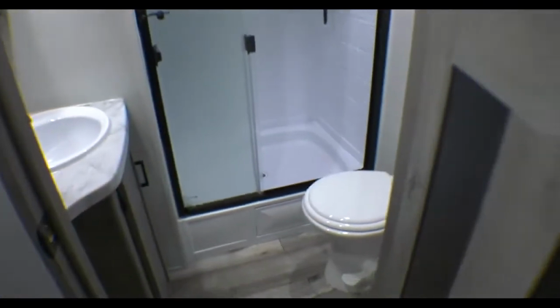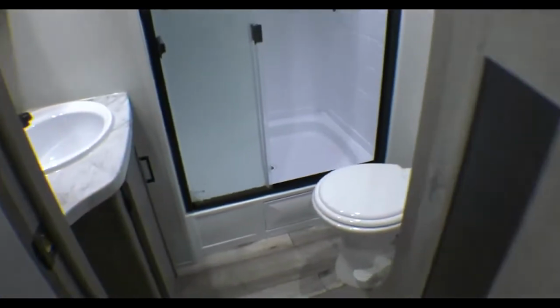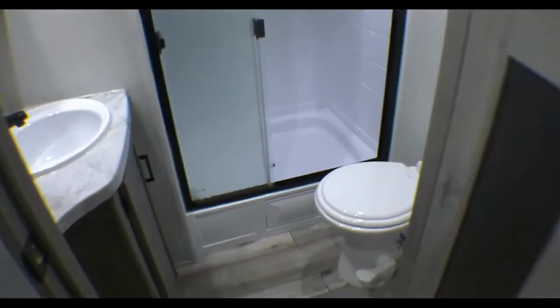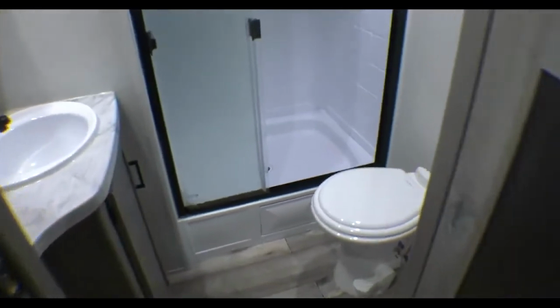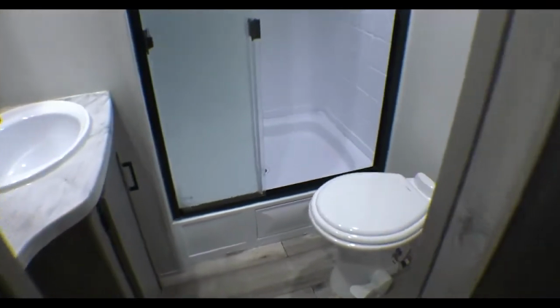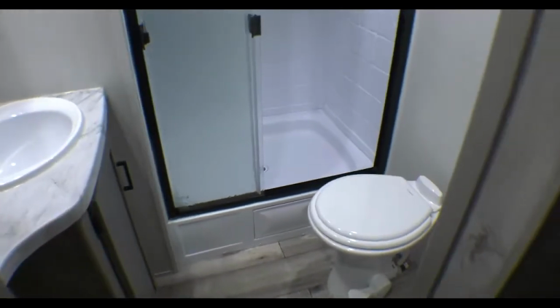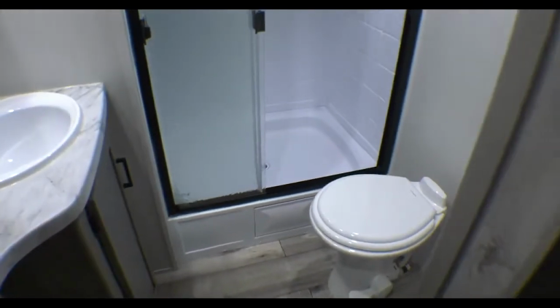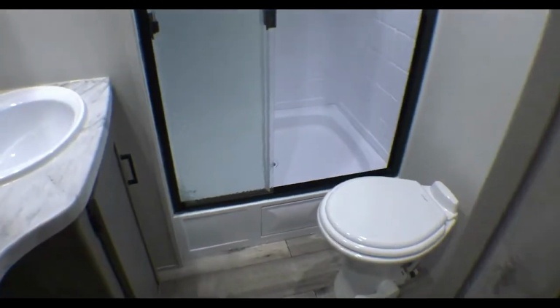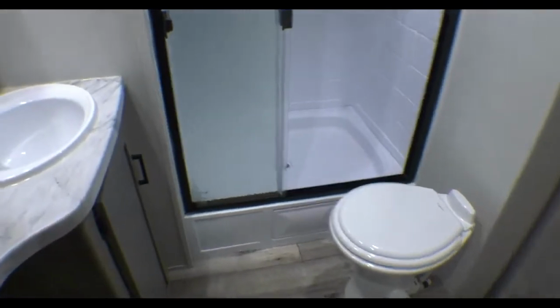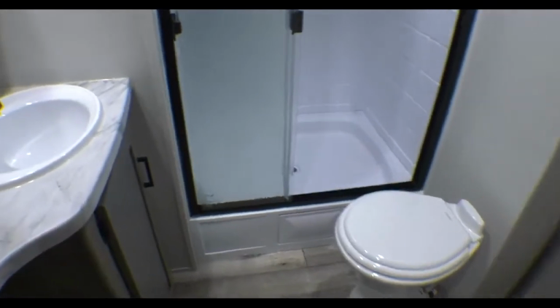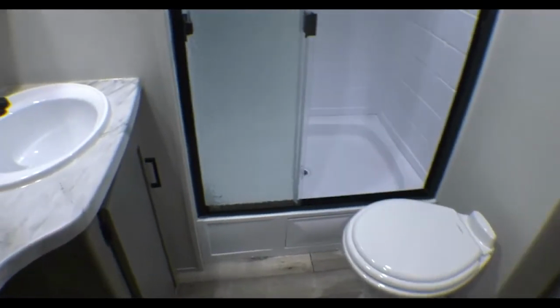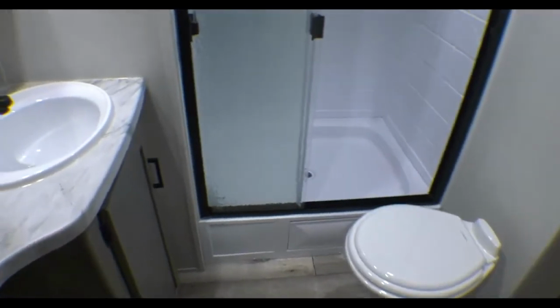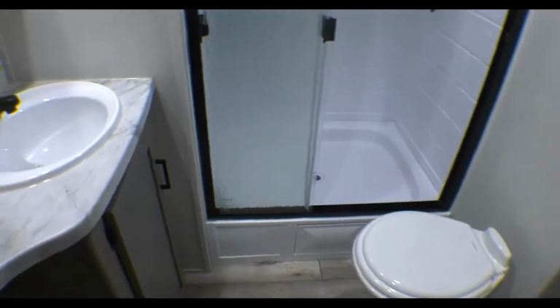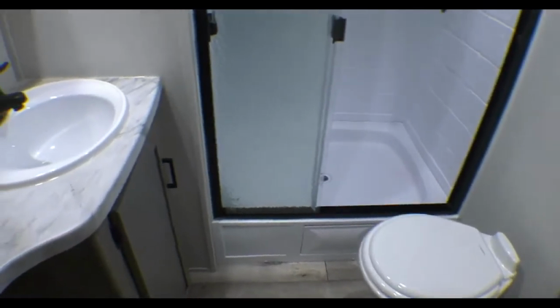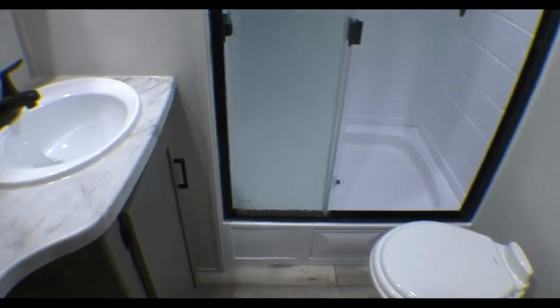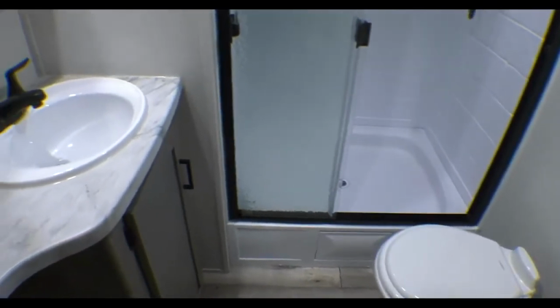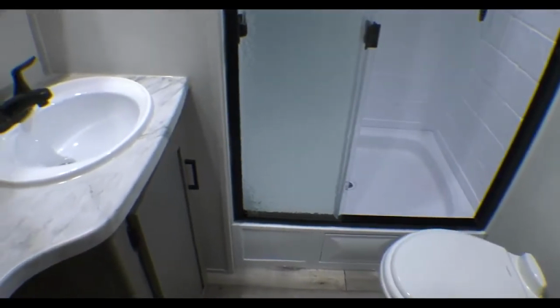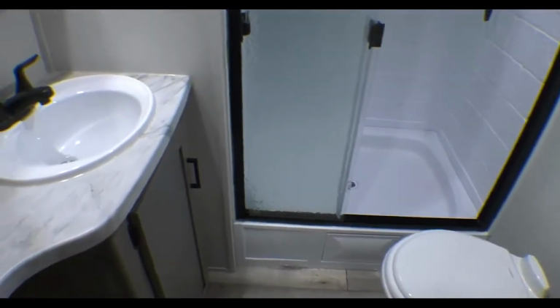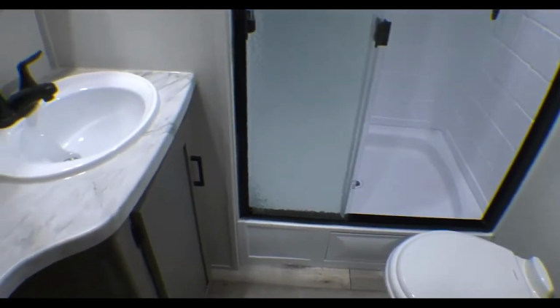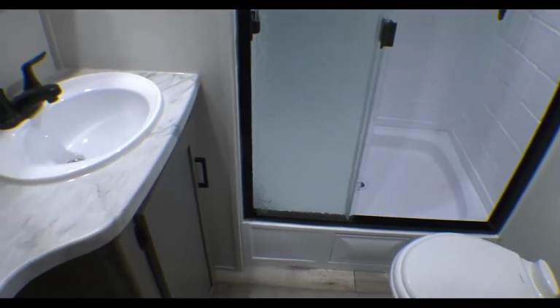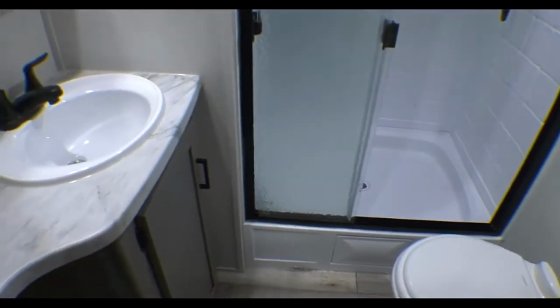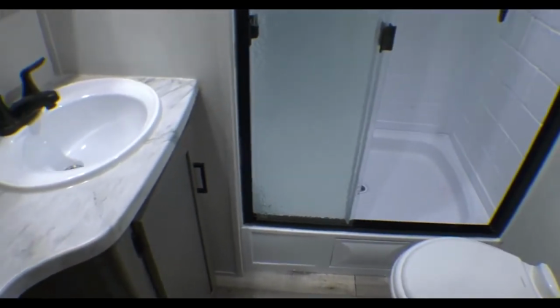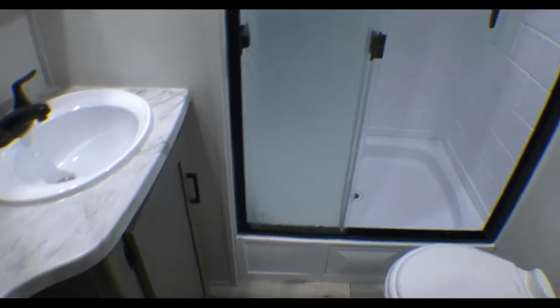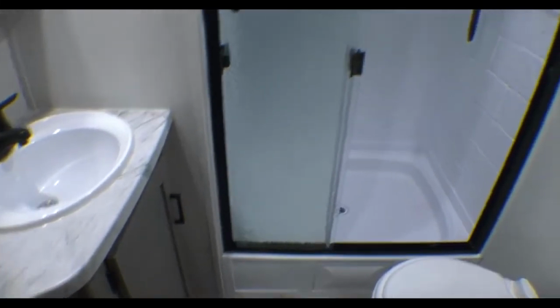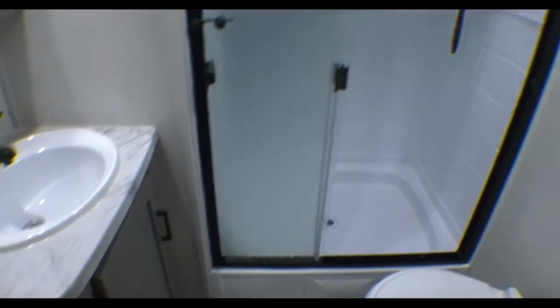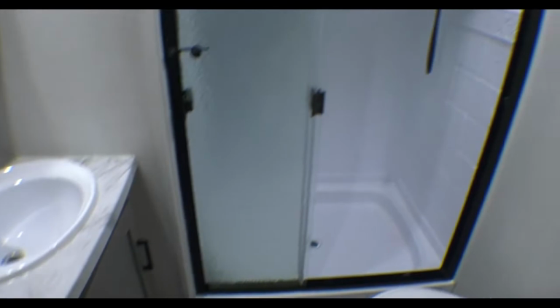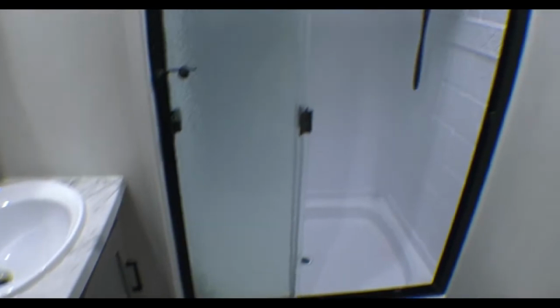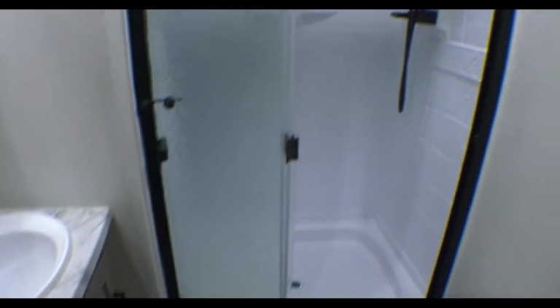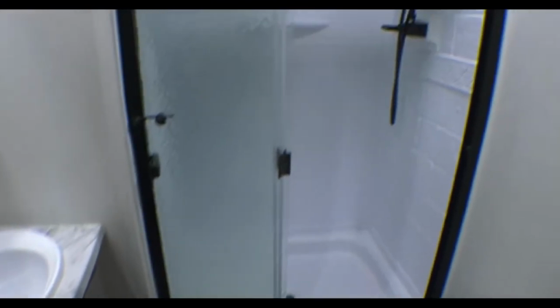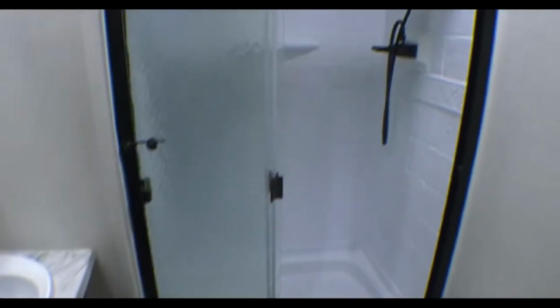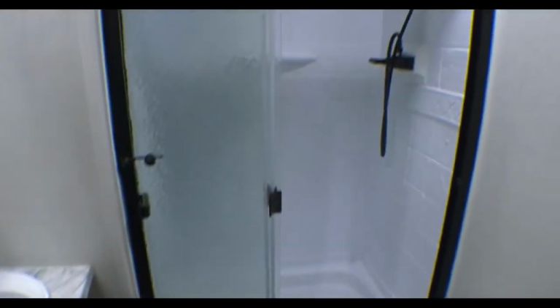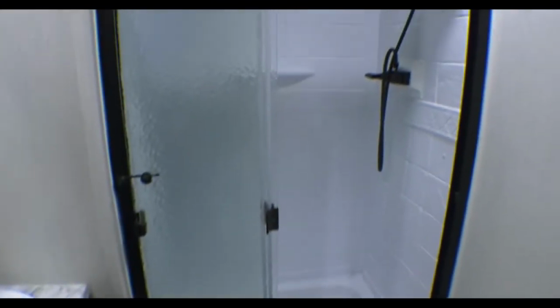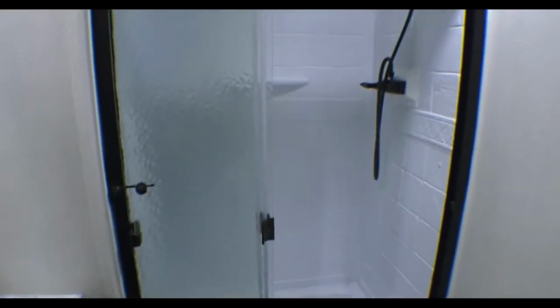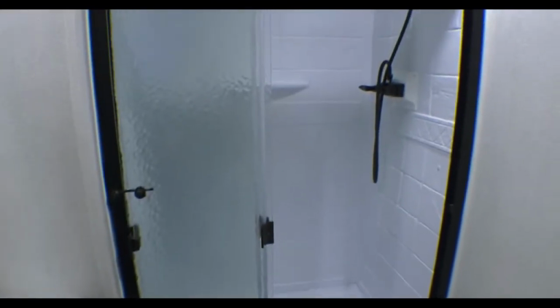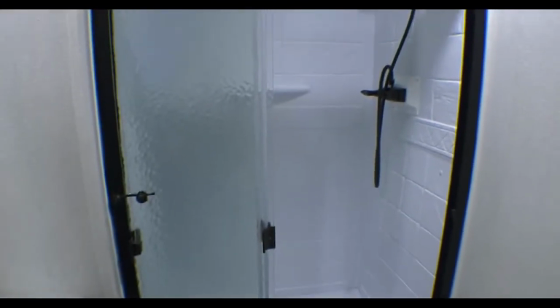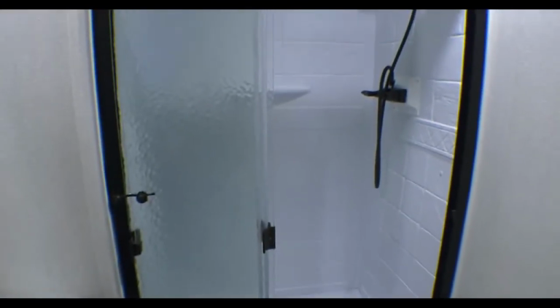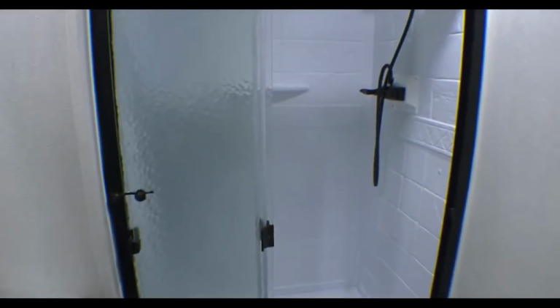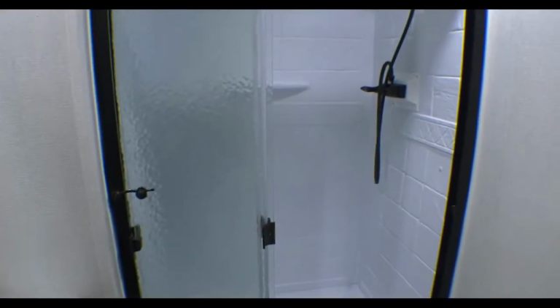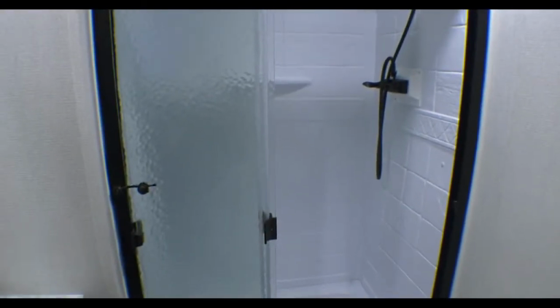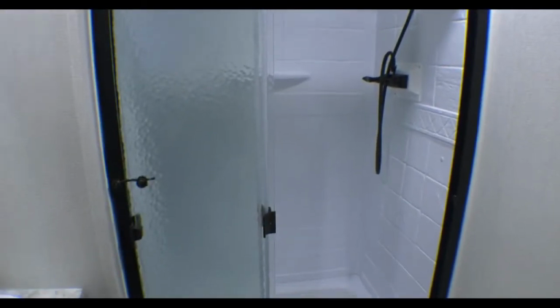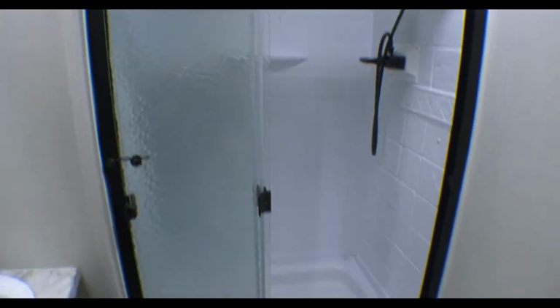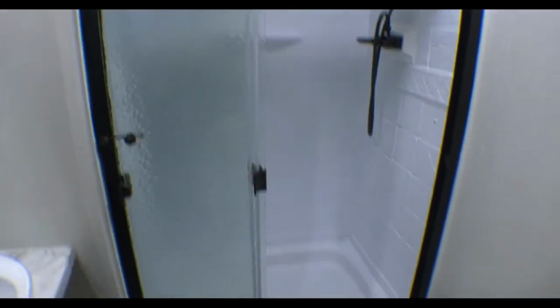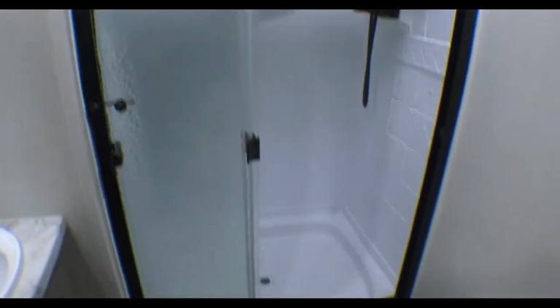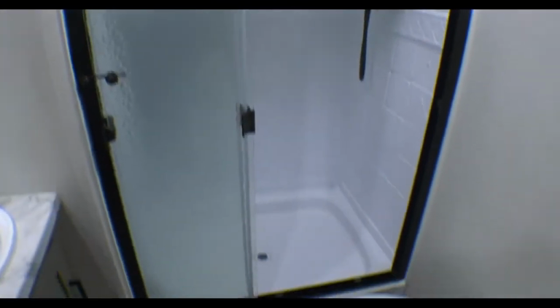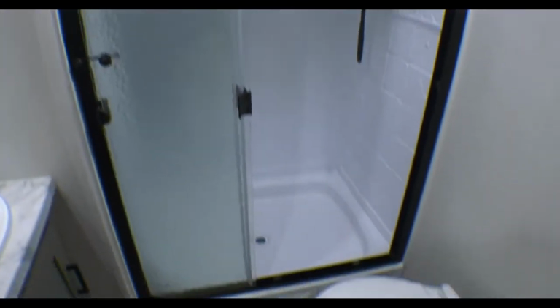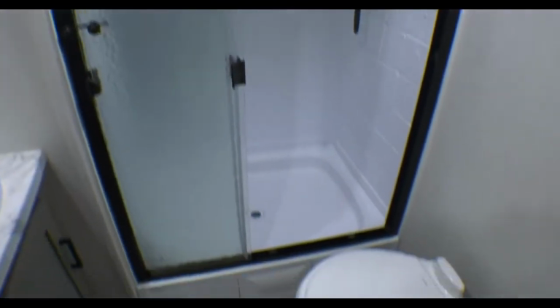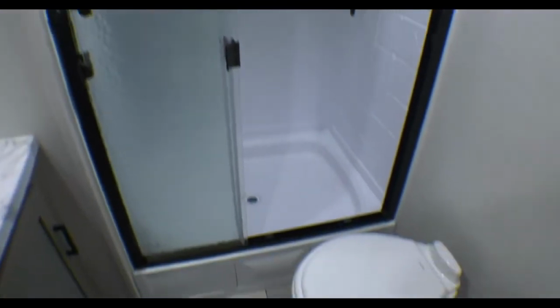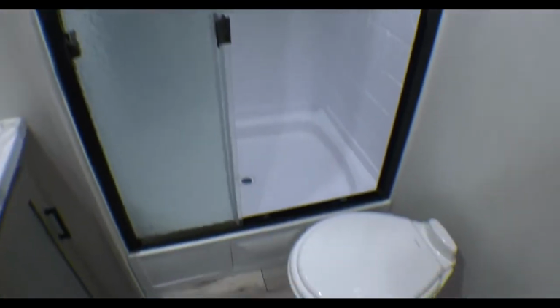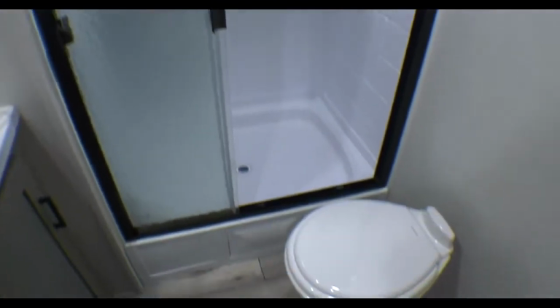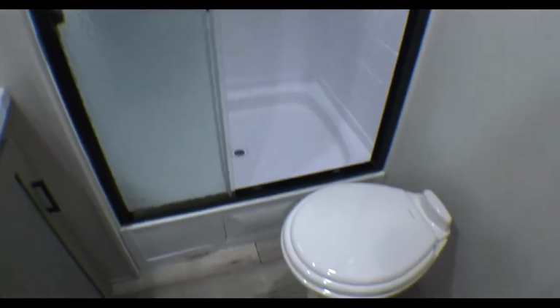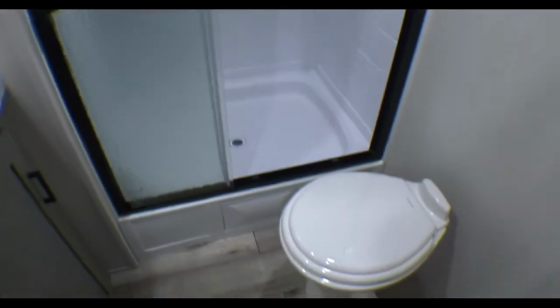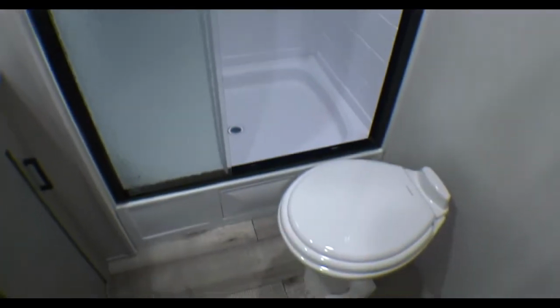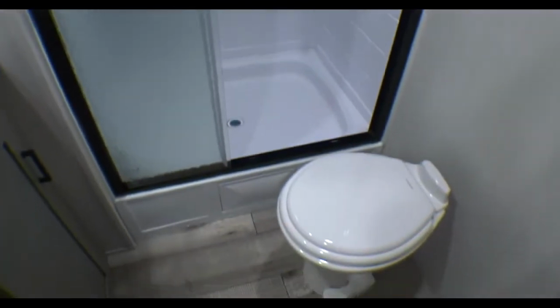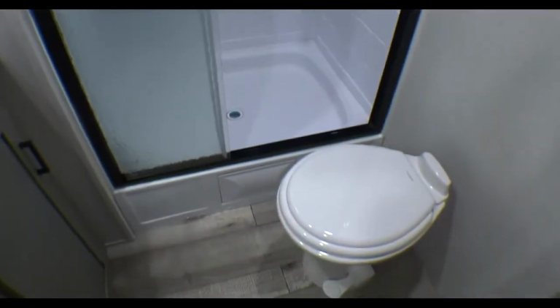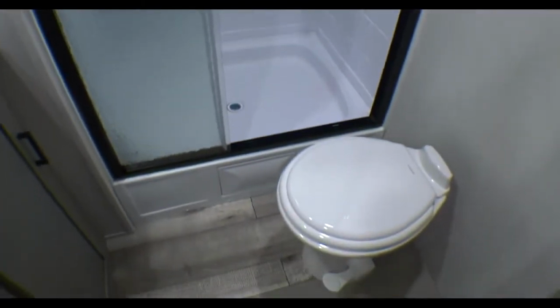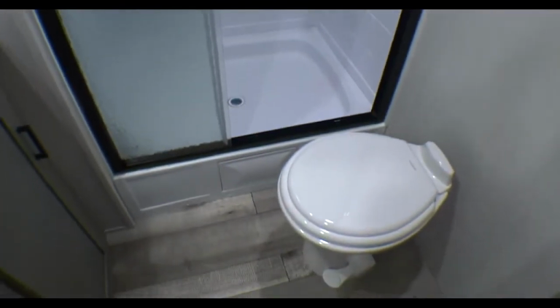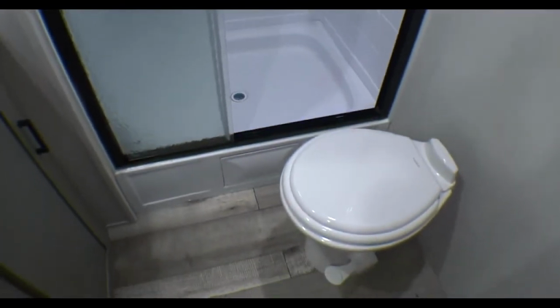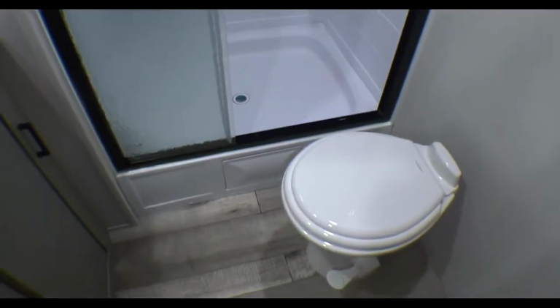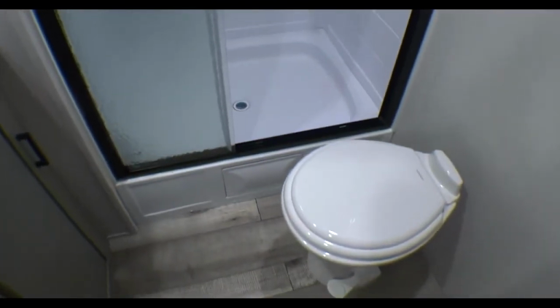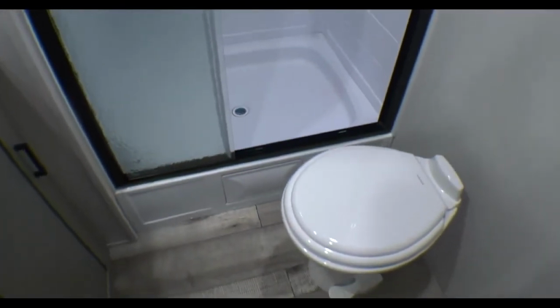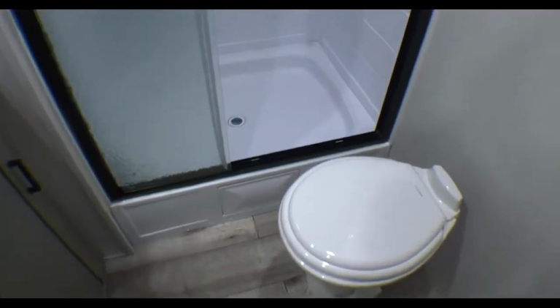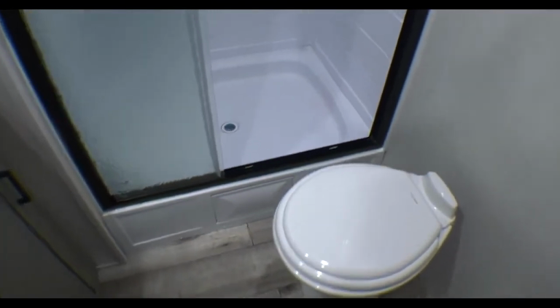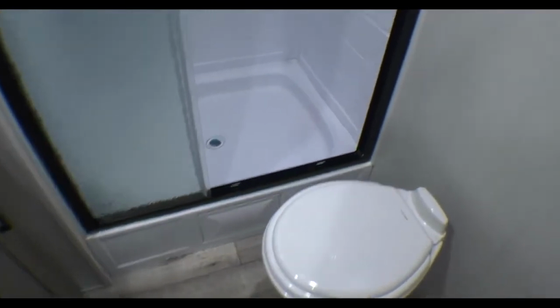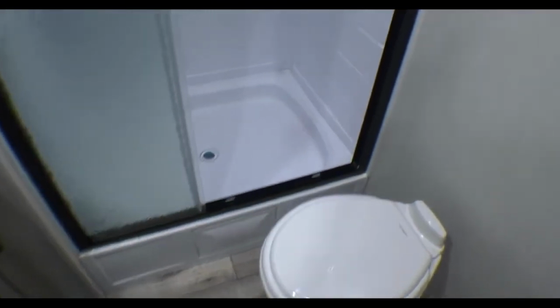Nice bathroom. I like to call that a real shower — it's got plenty of space to stand up in there.